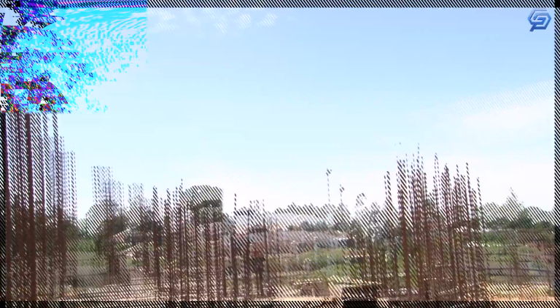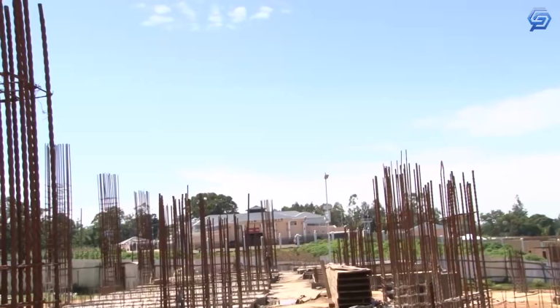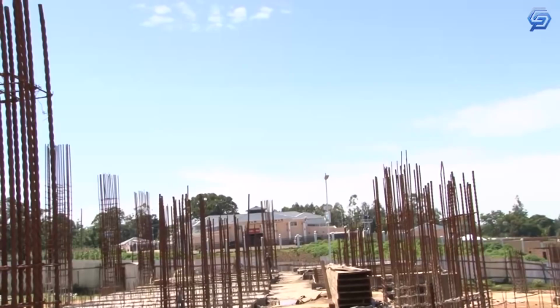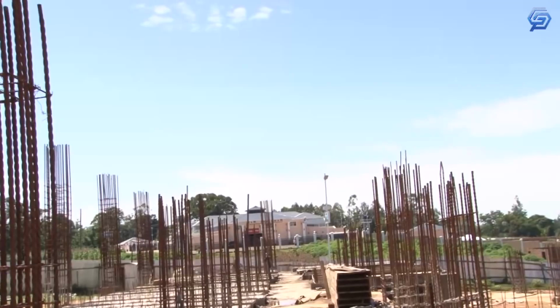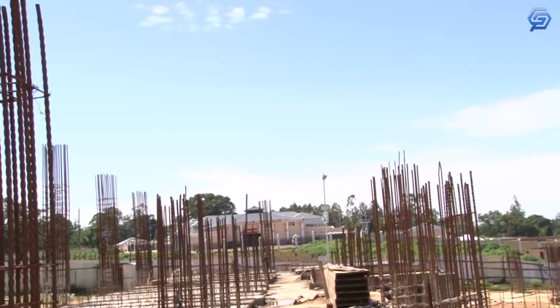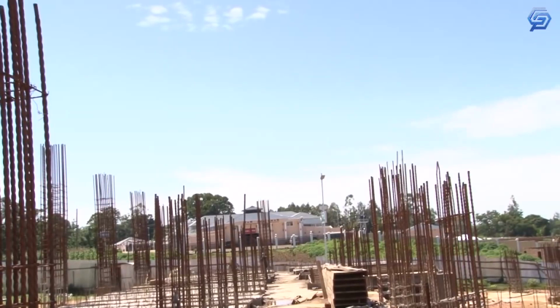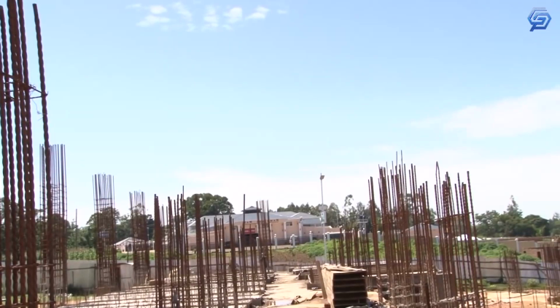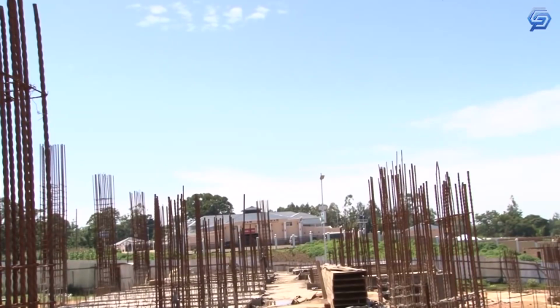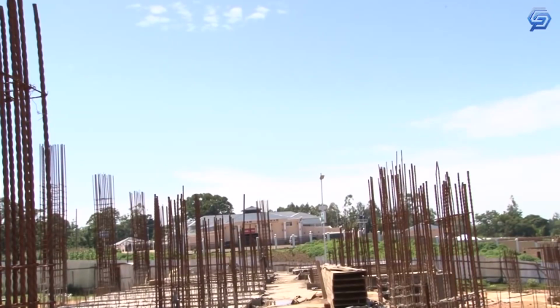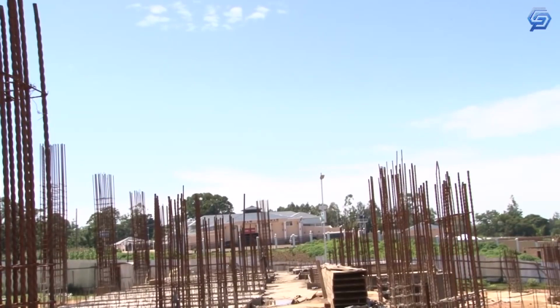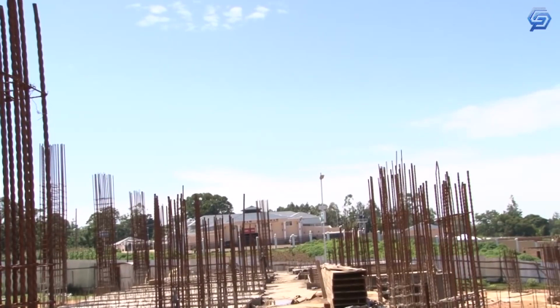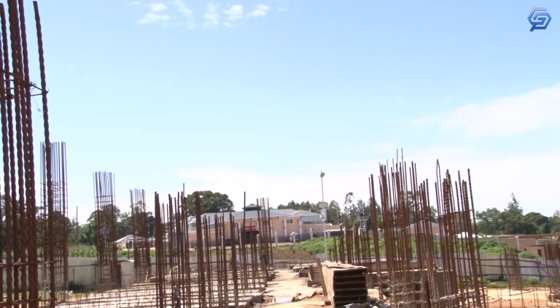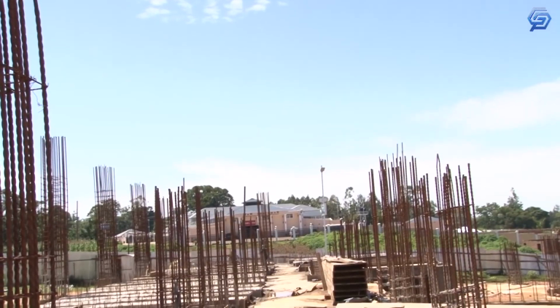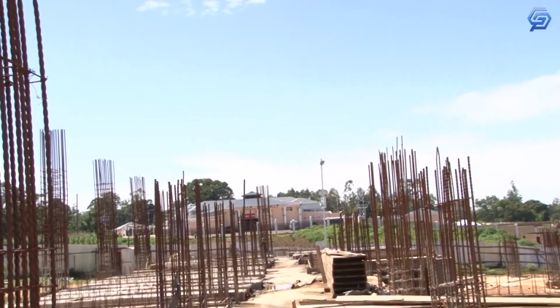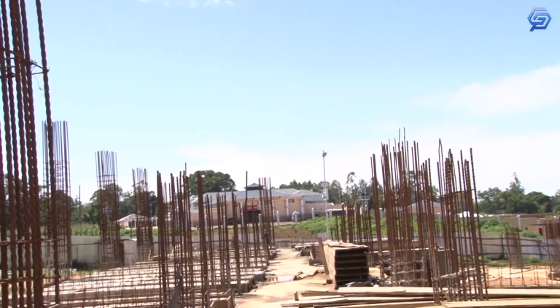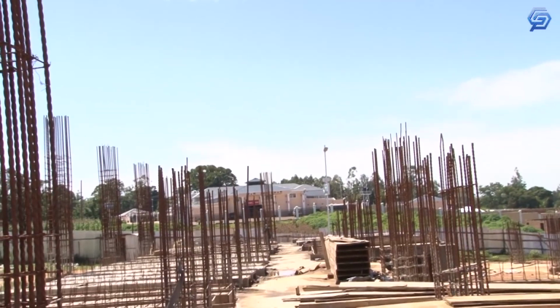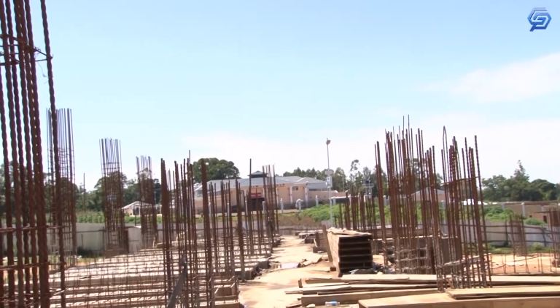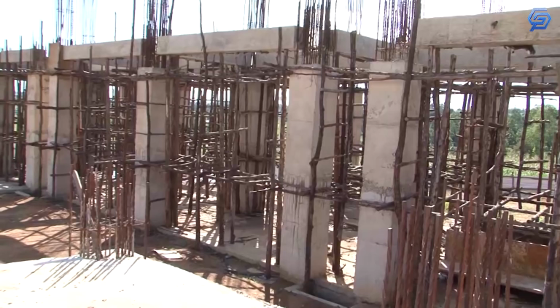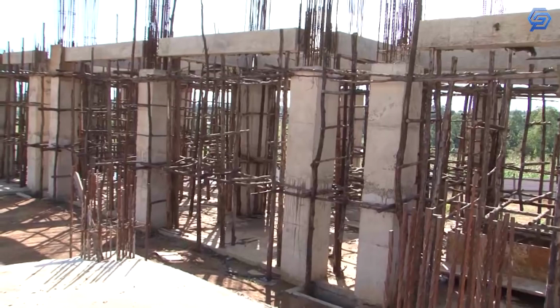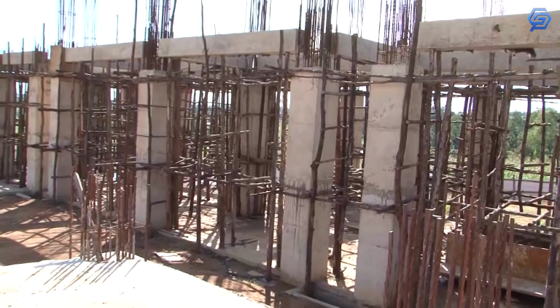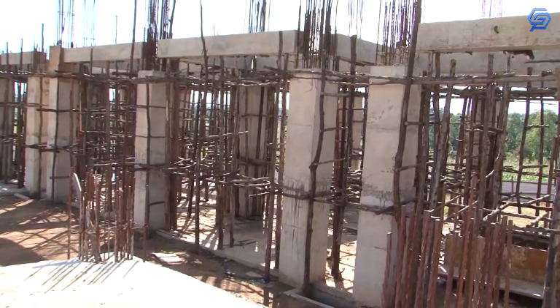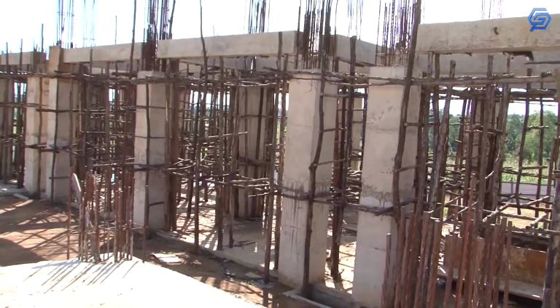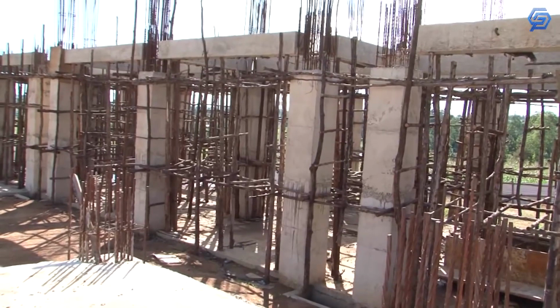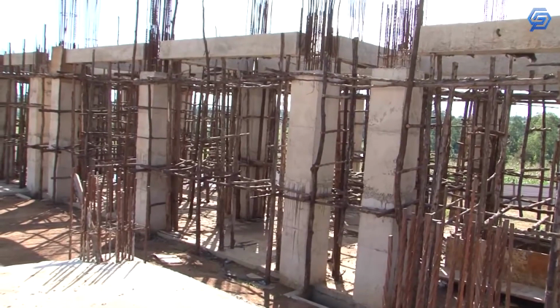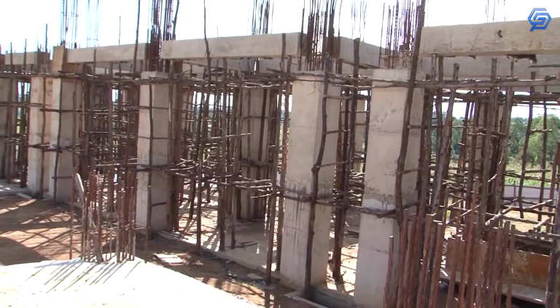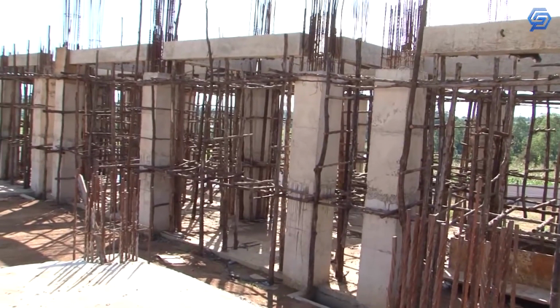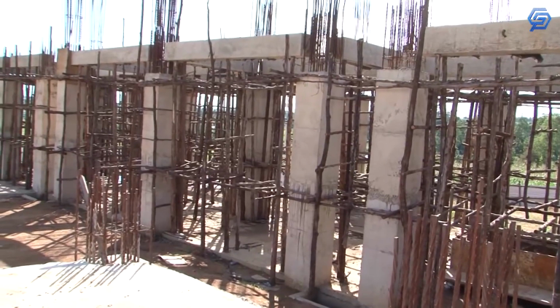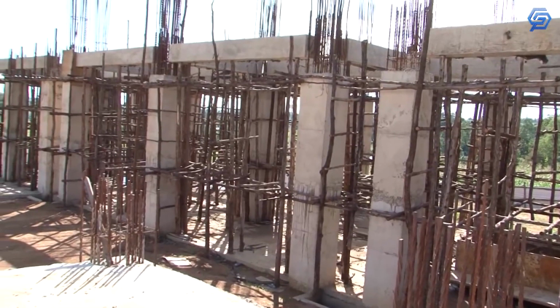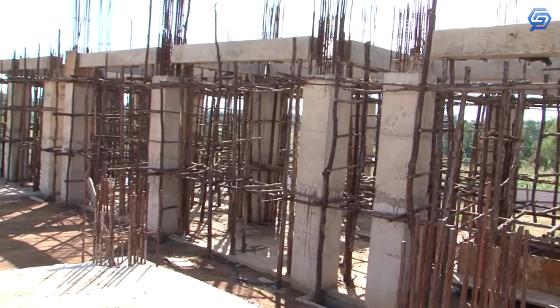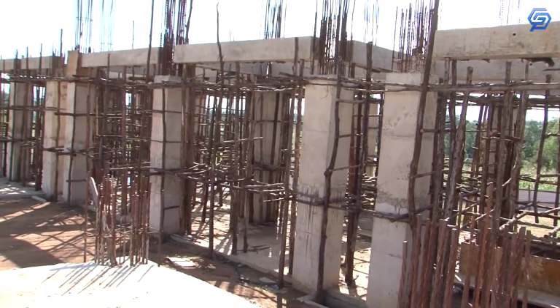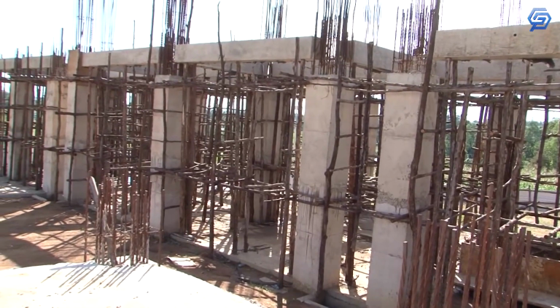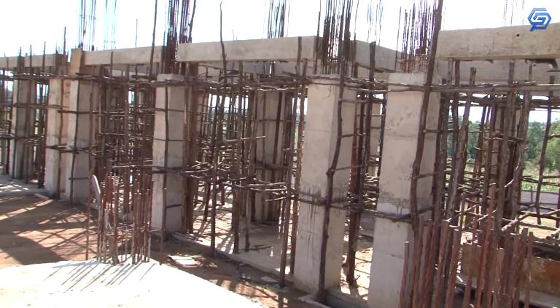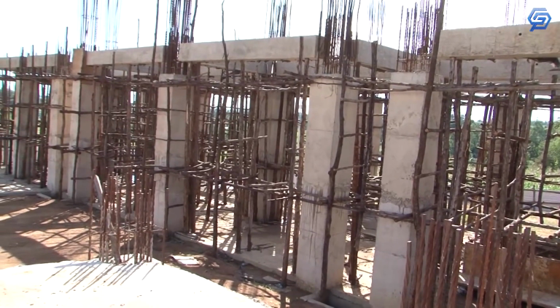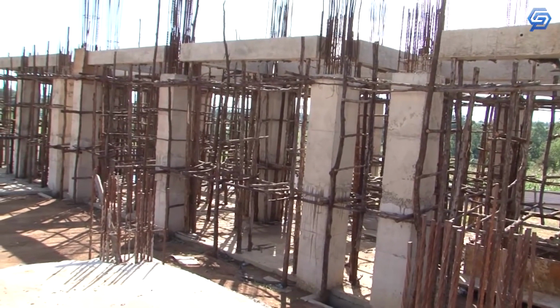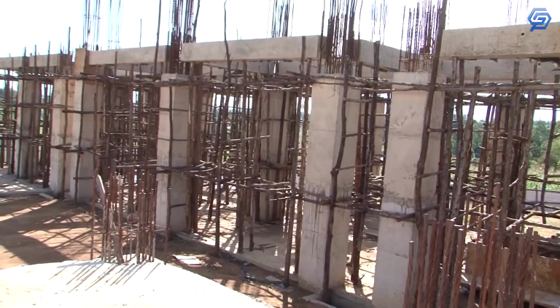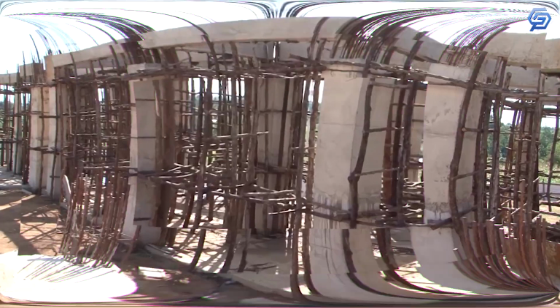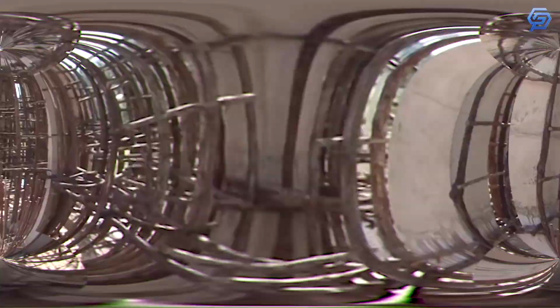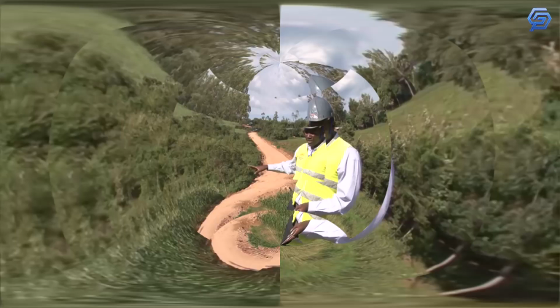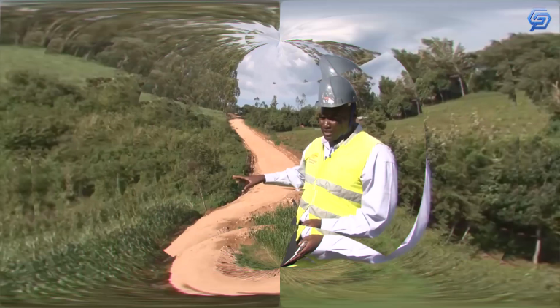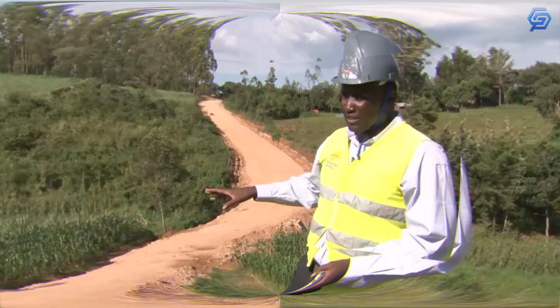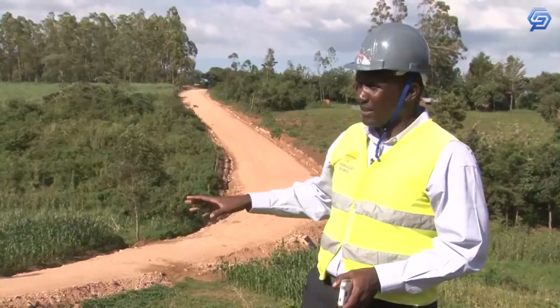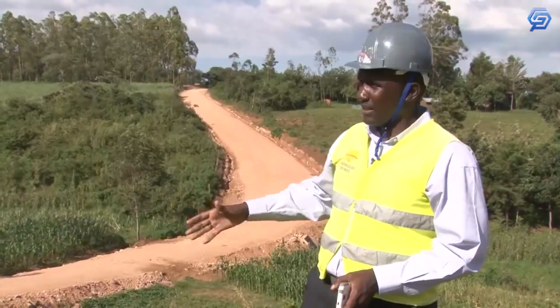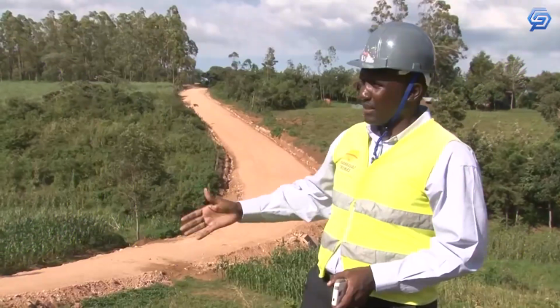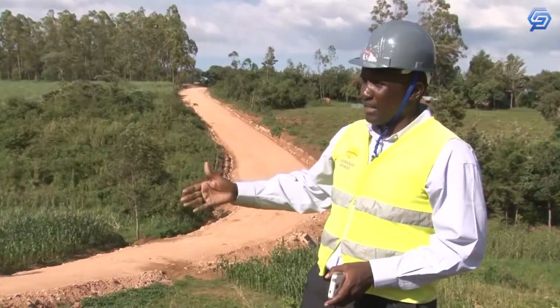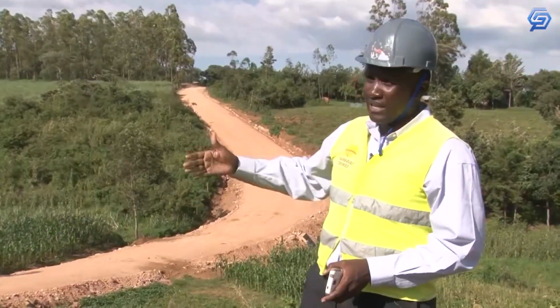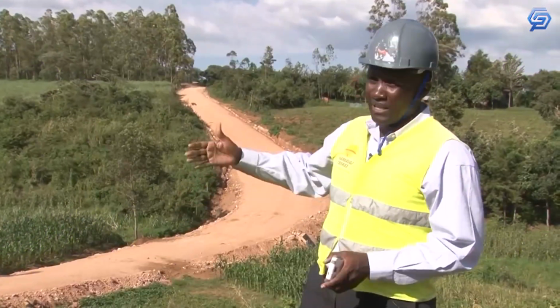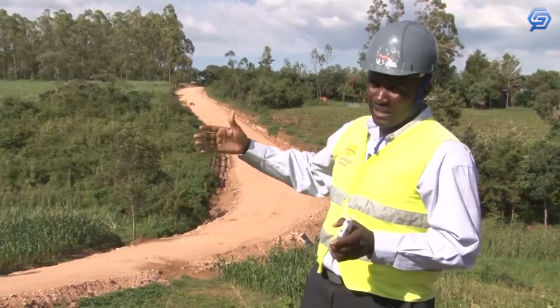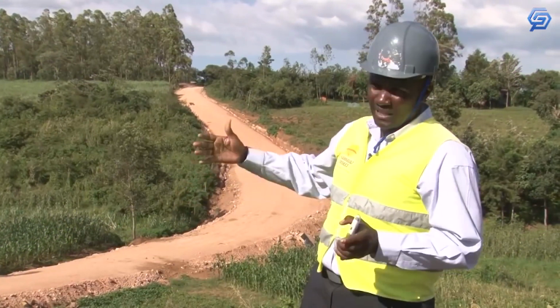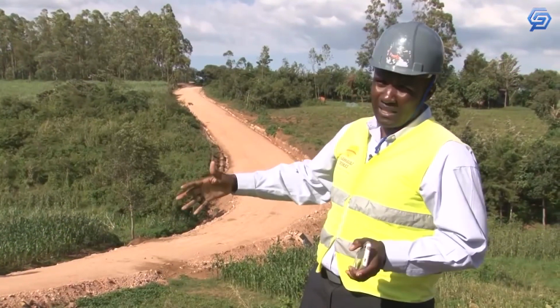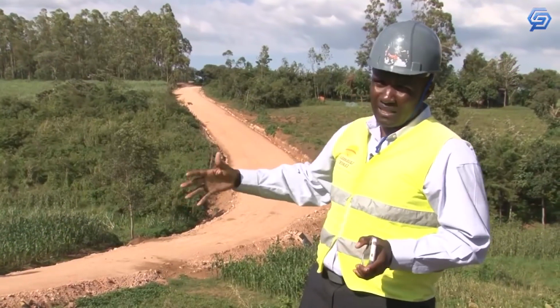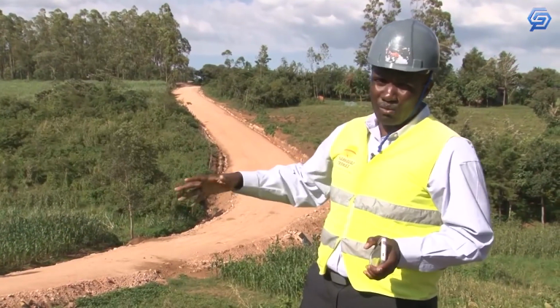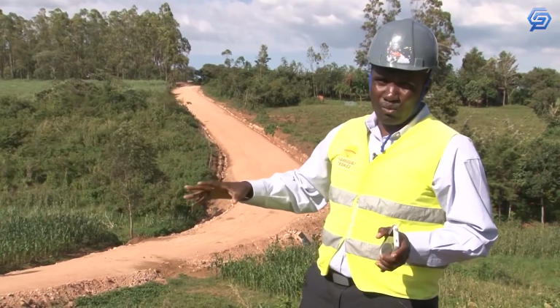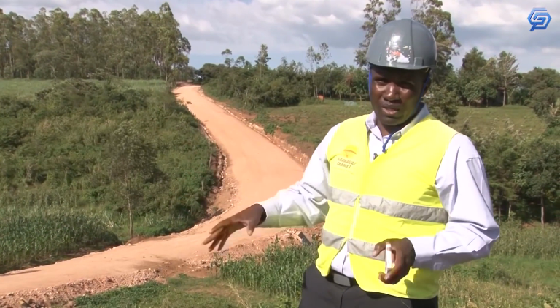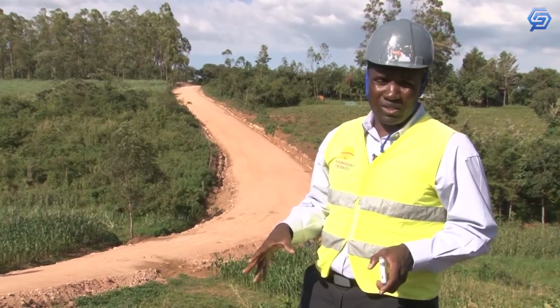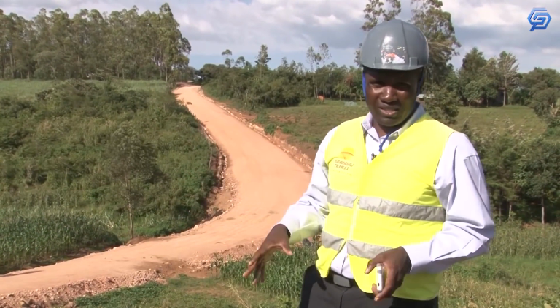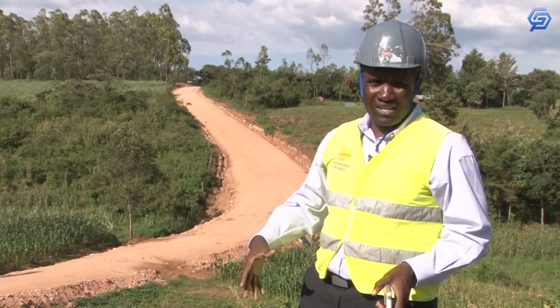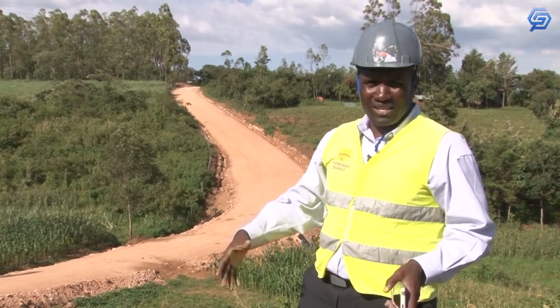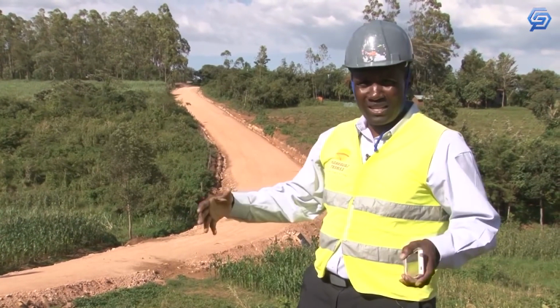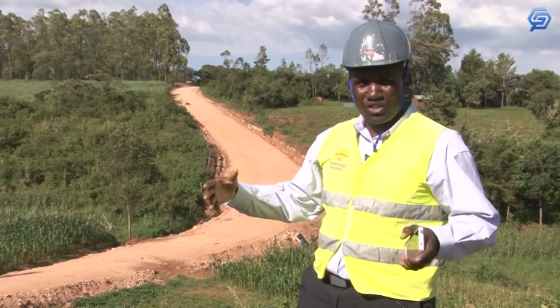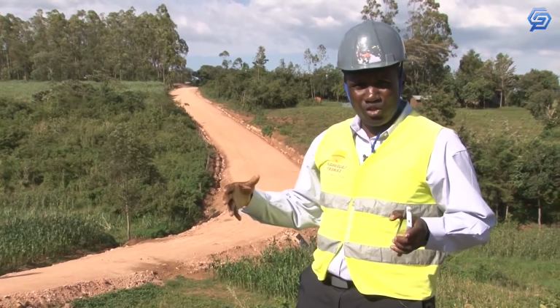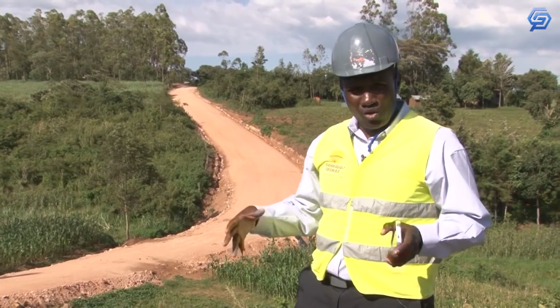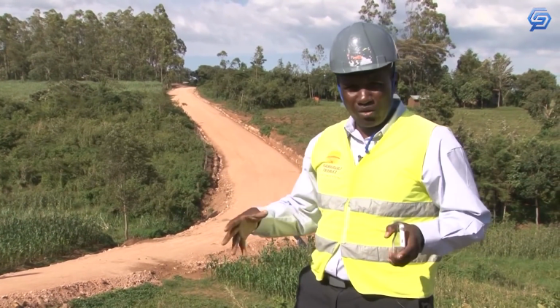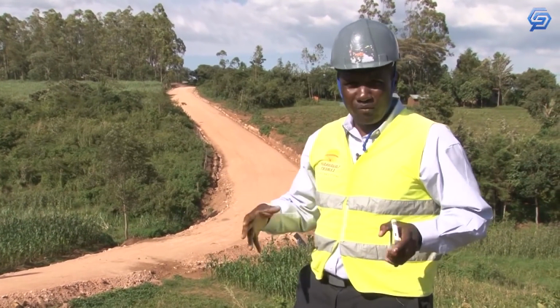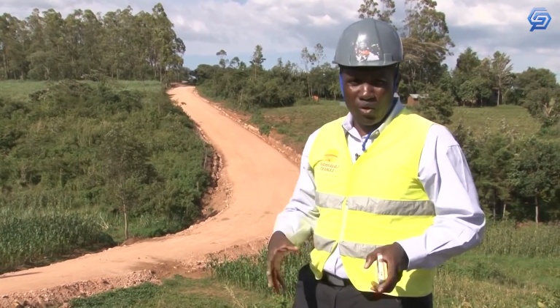Construction took place in phases, so let's see how that process went.